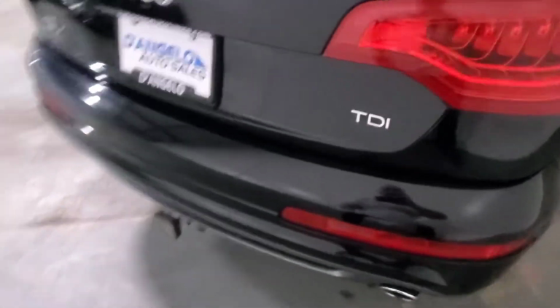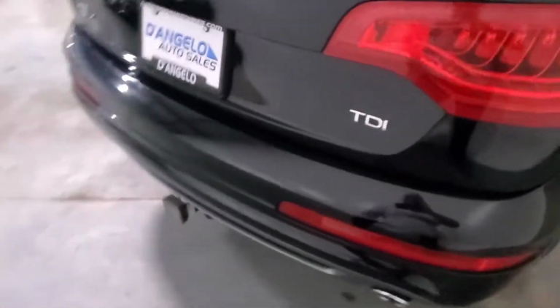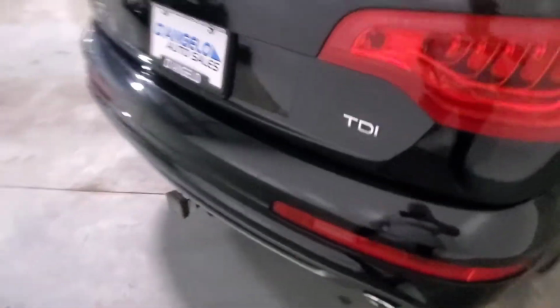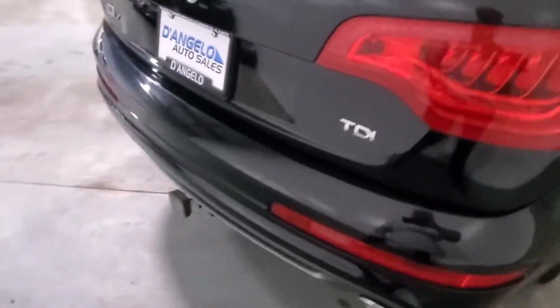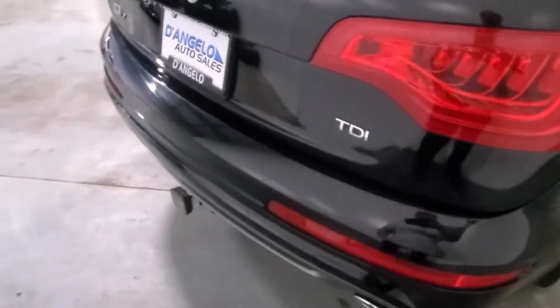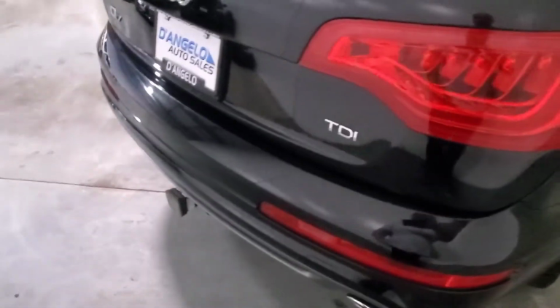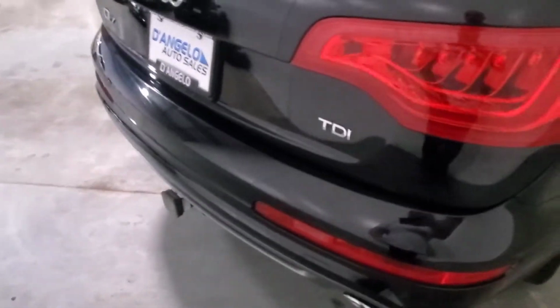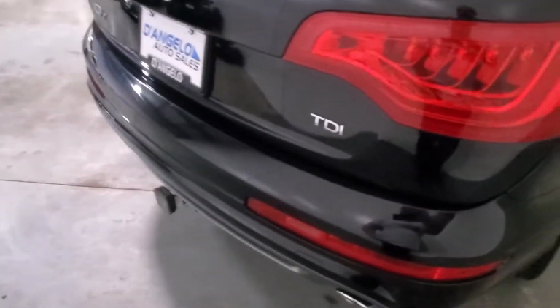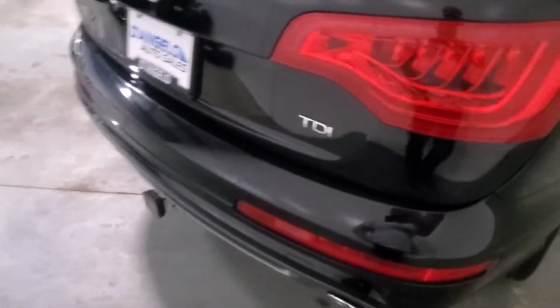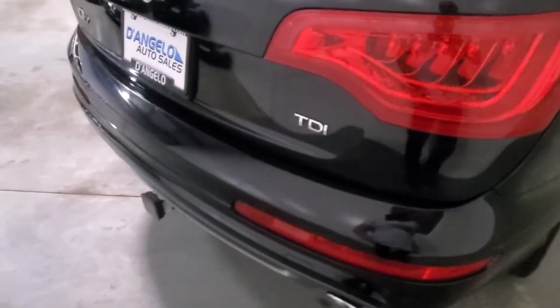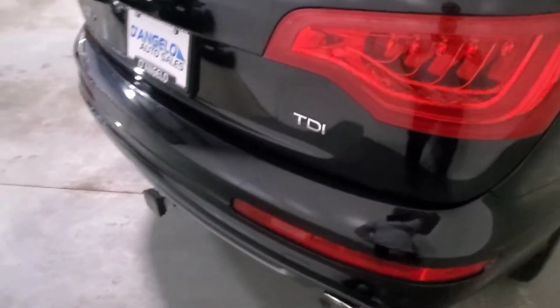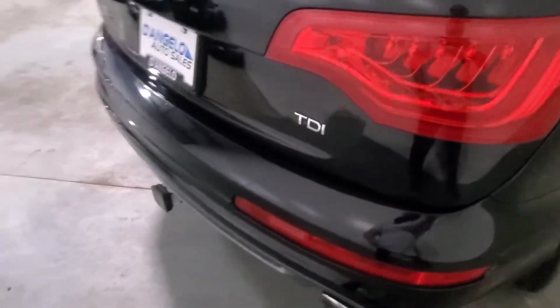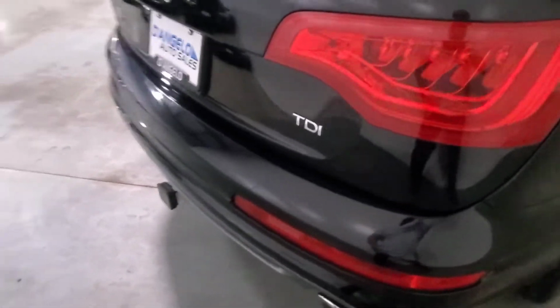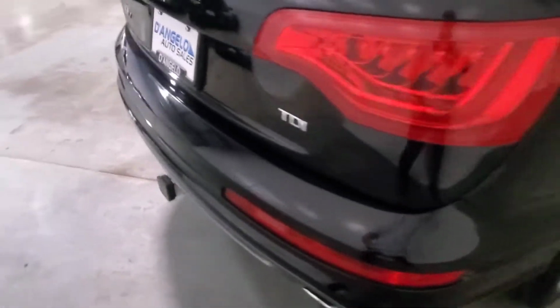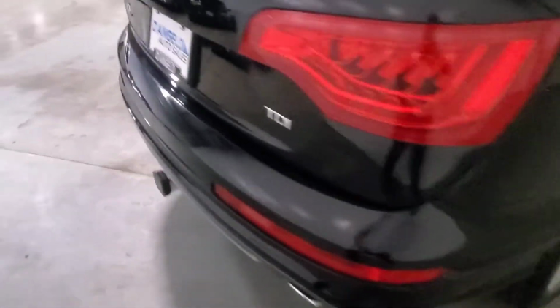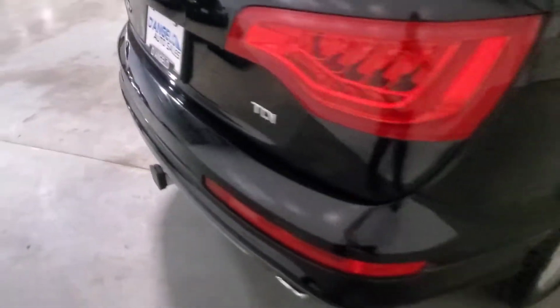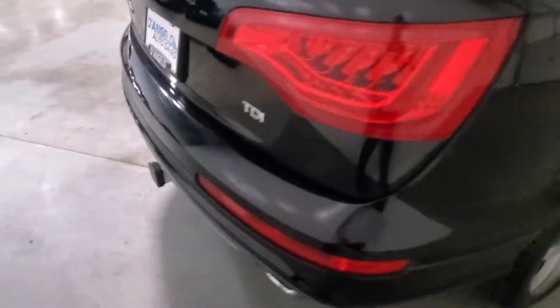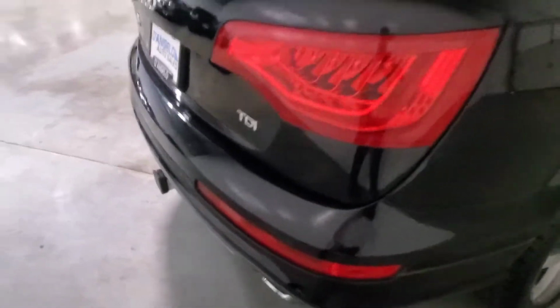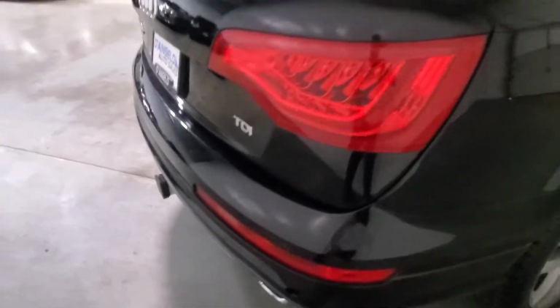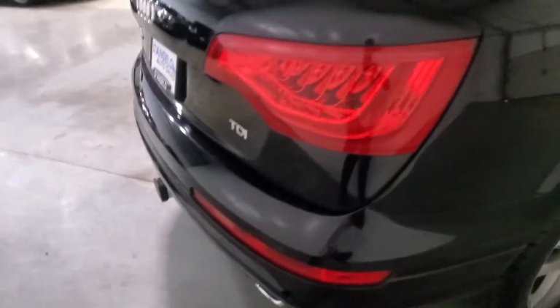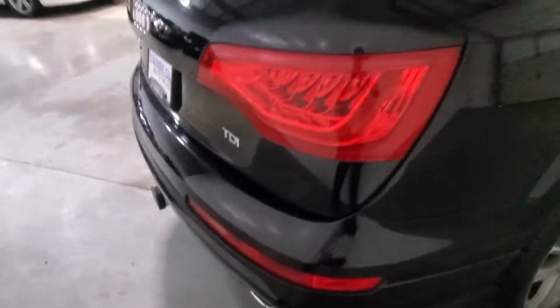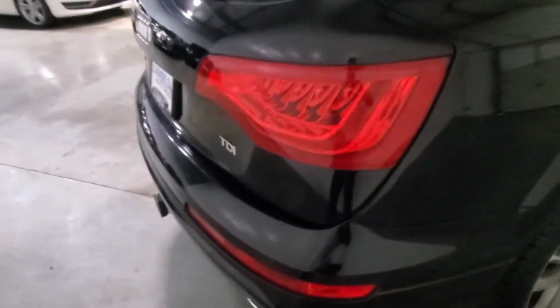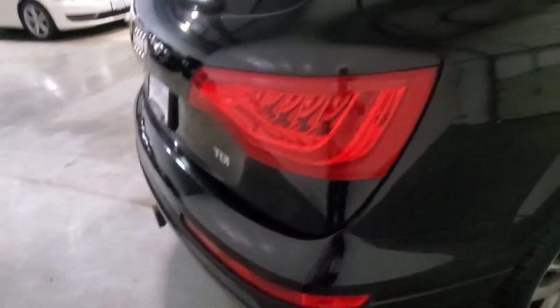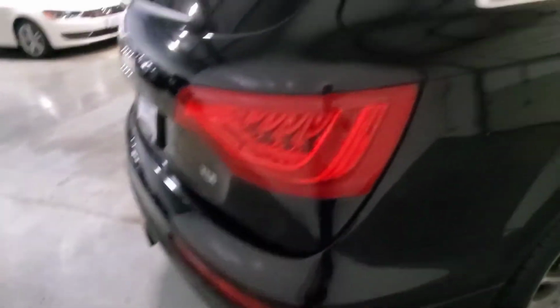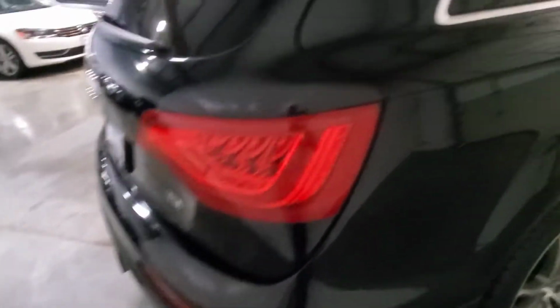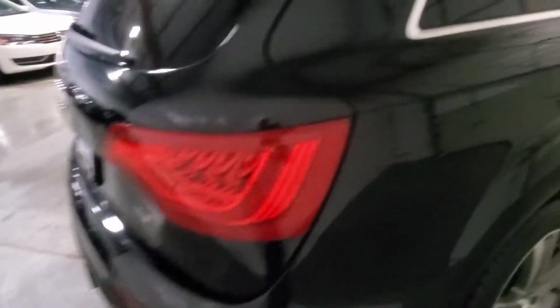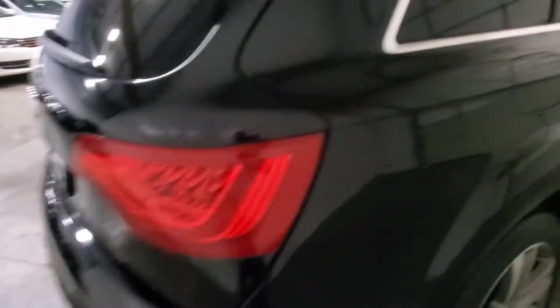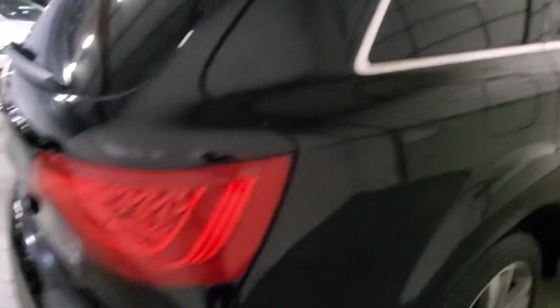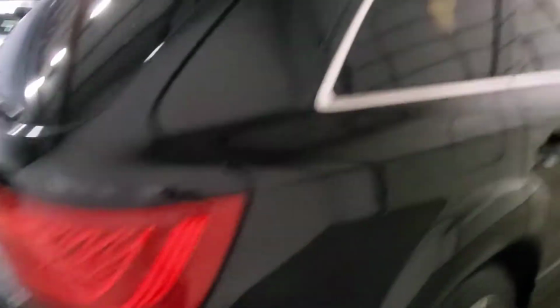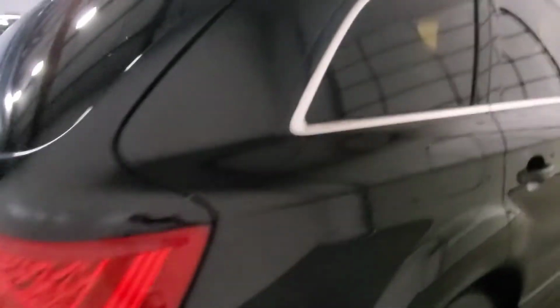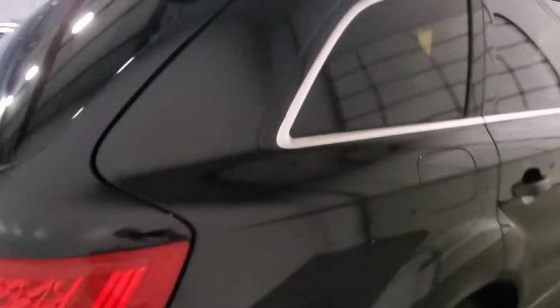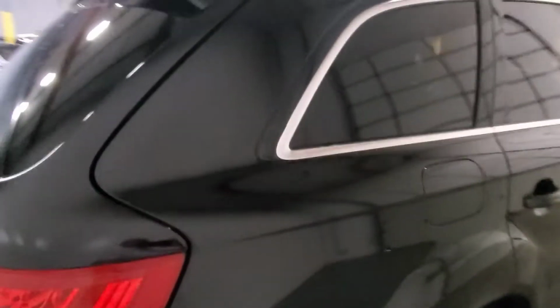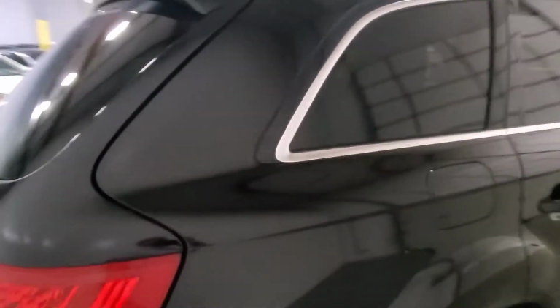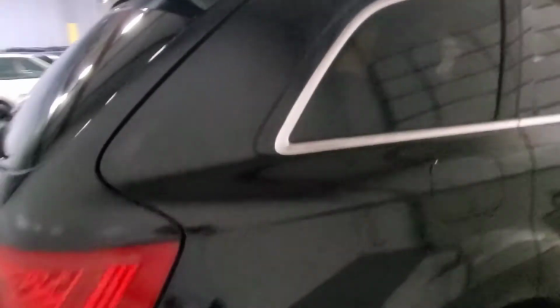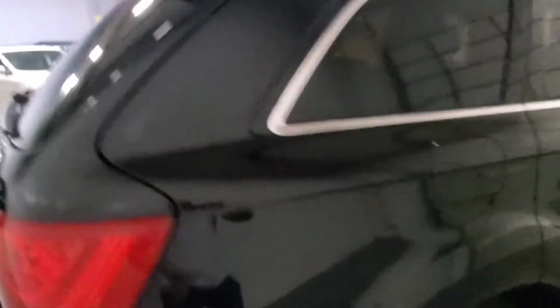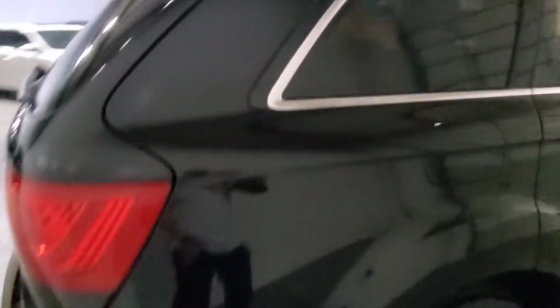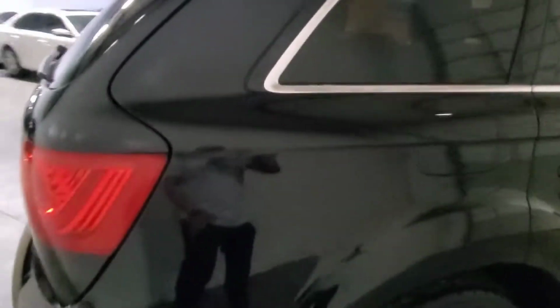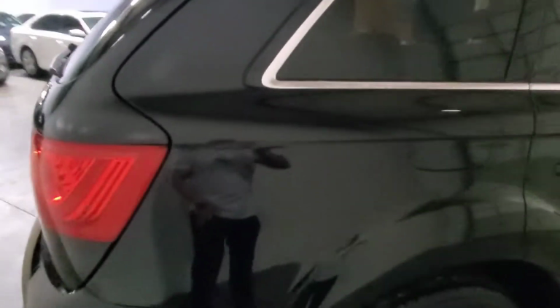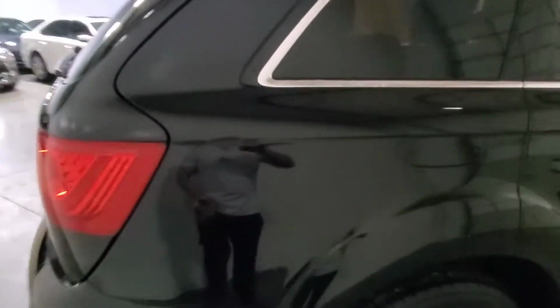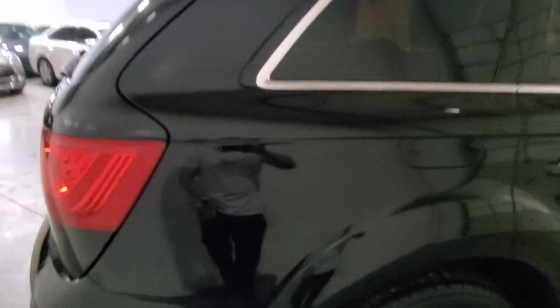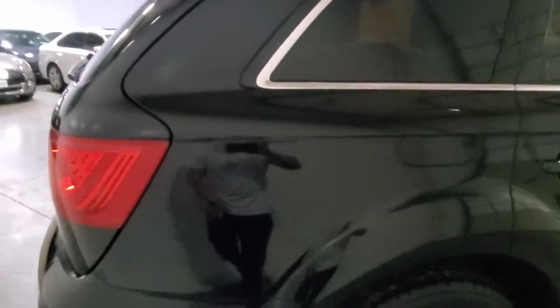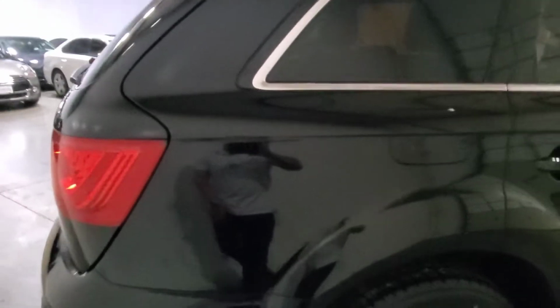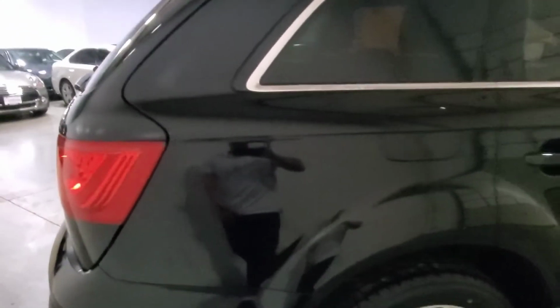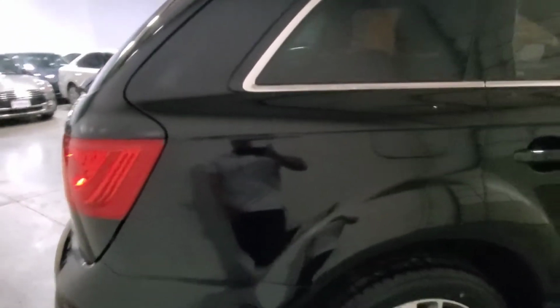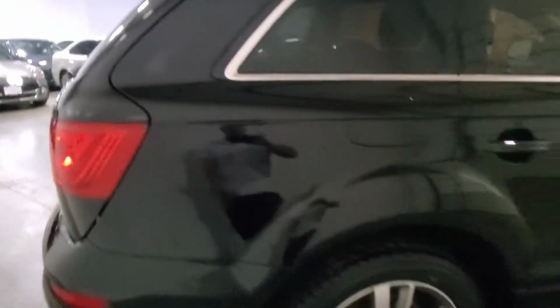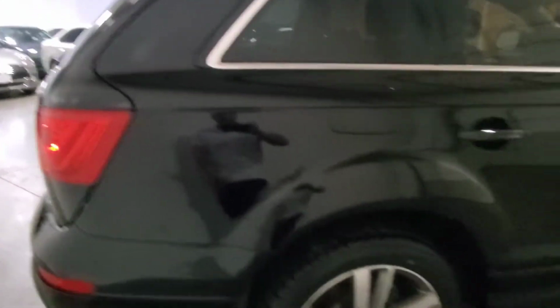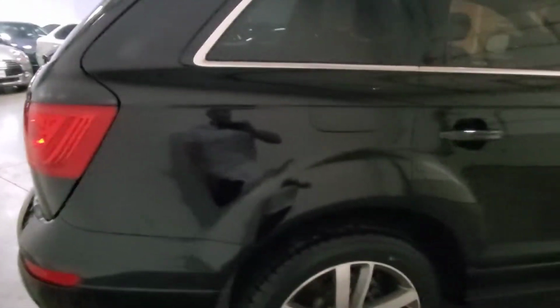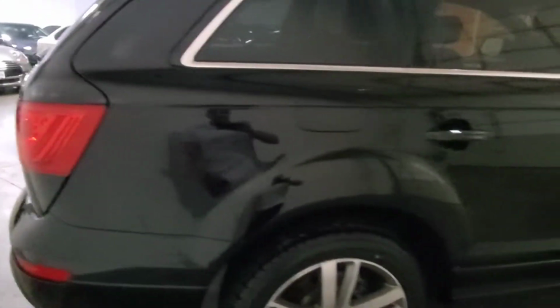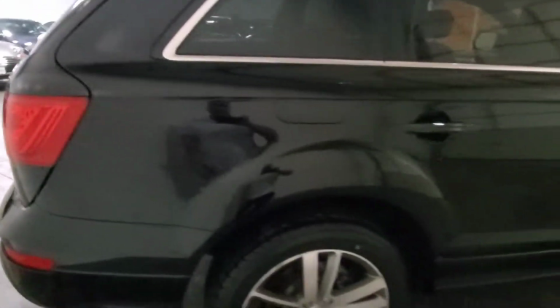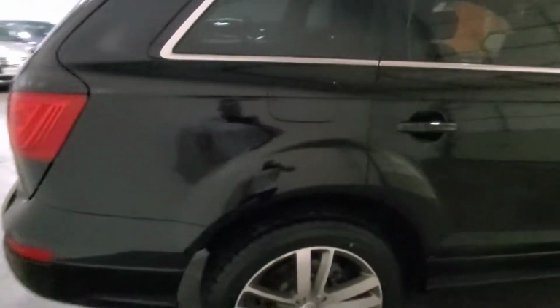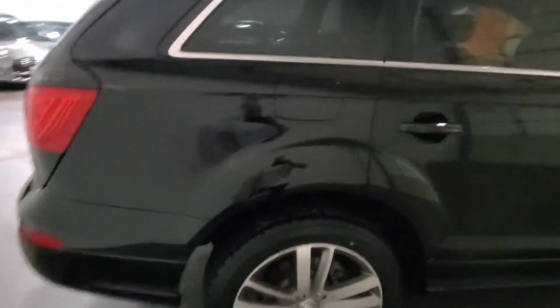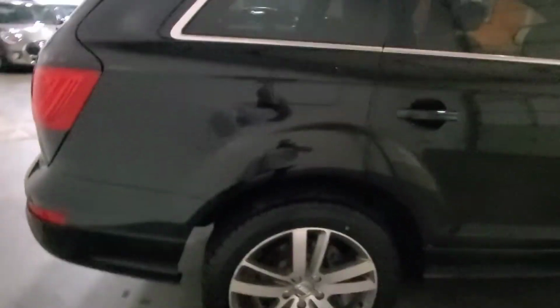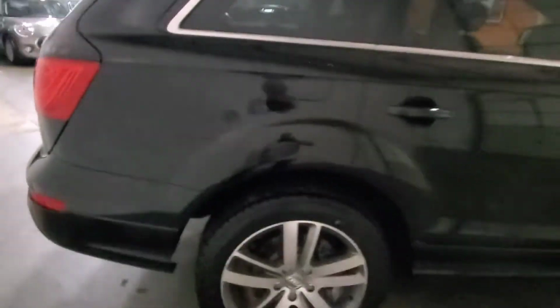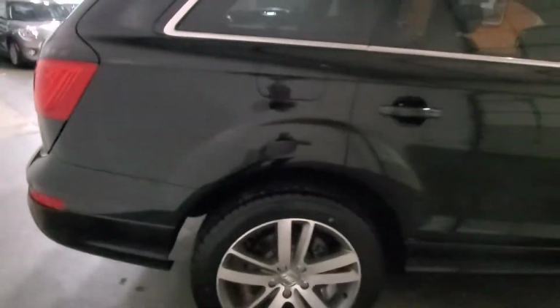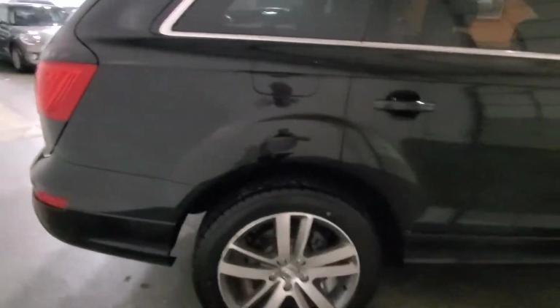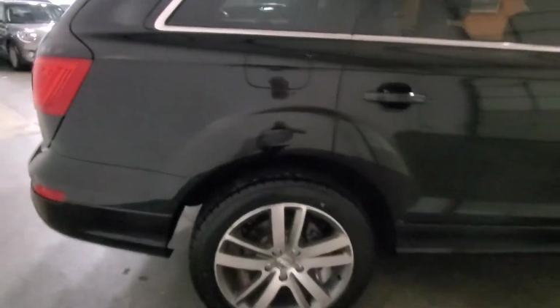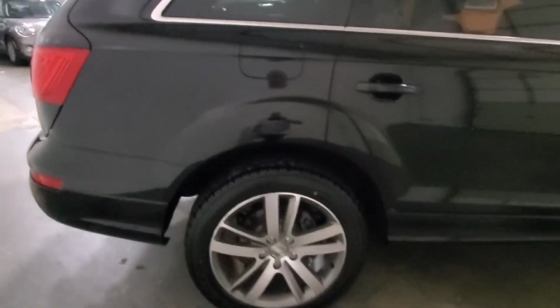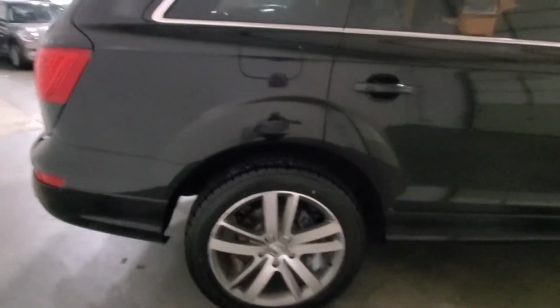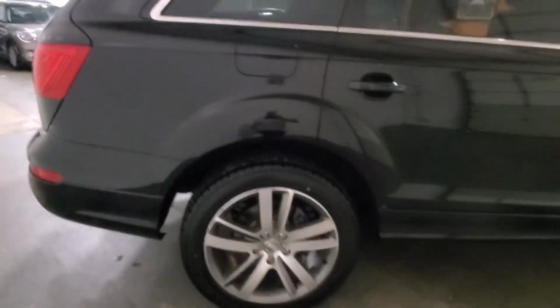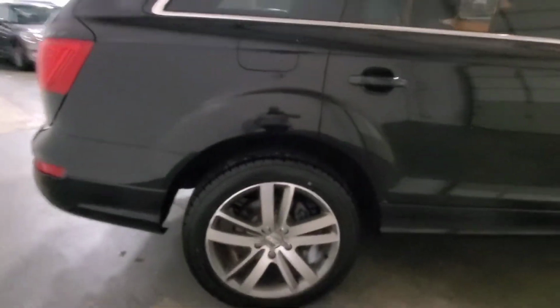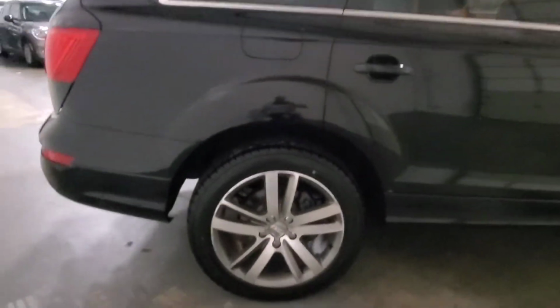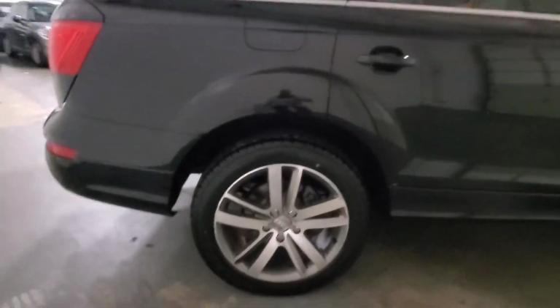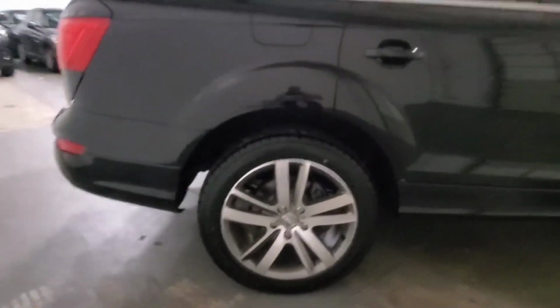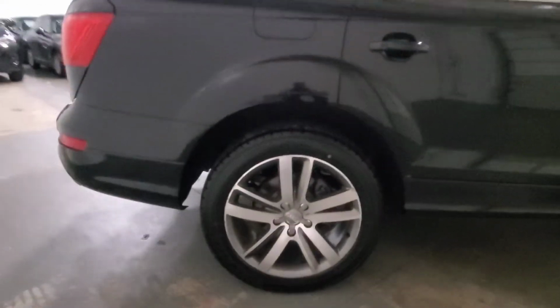But aside from that, the back is in really nice shape.